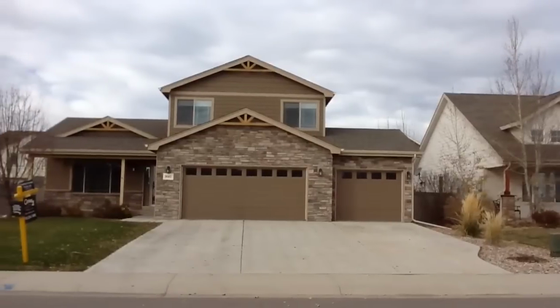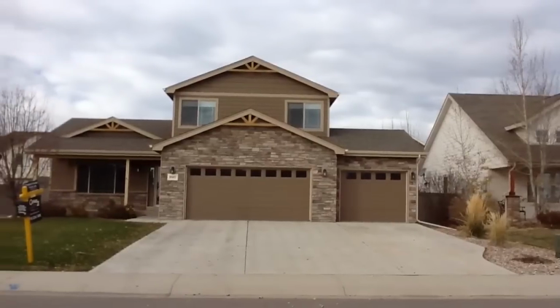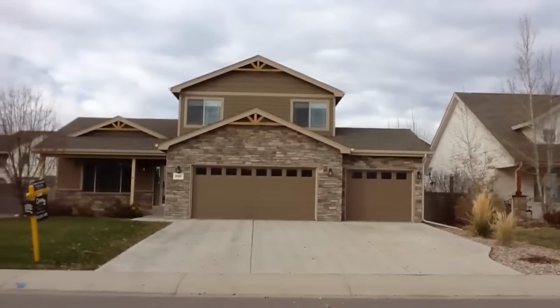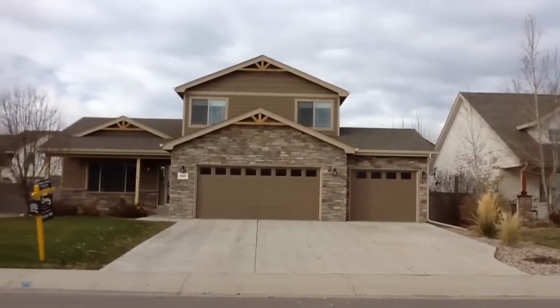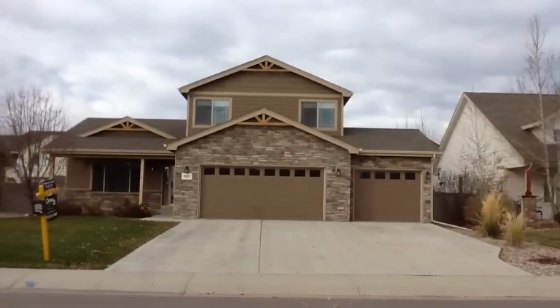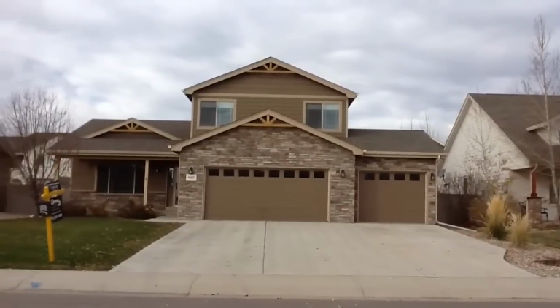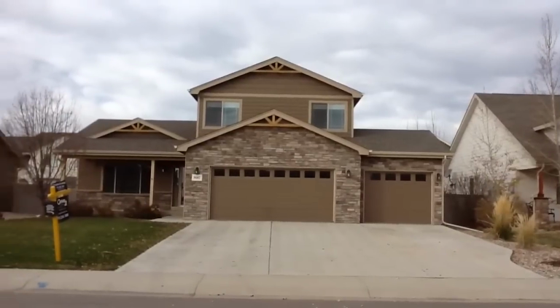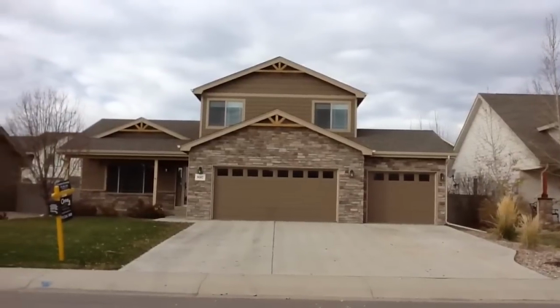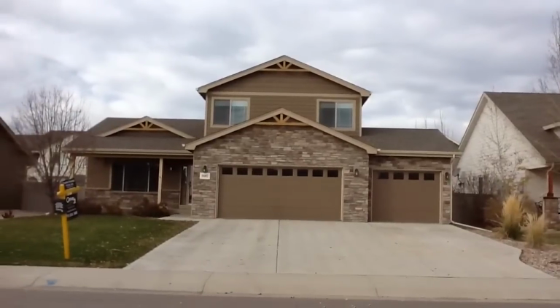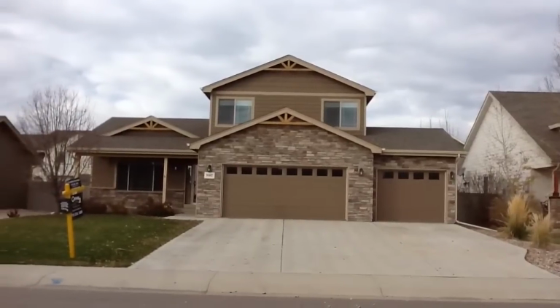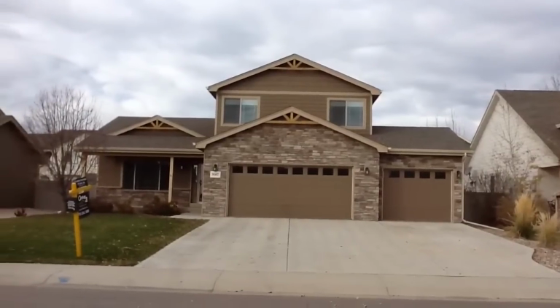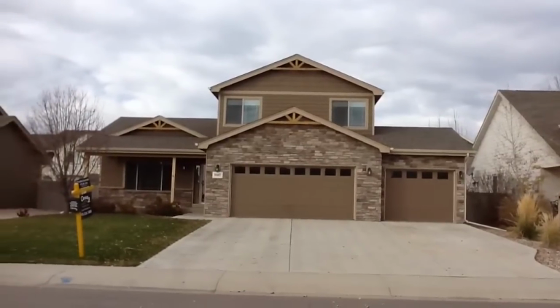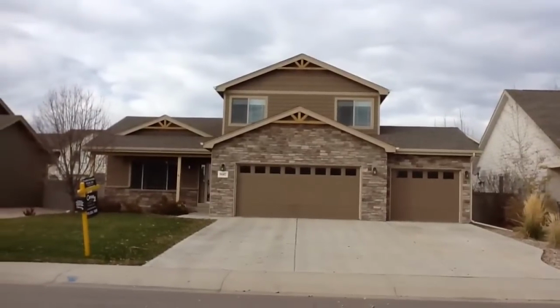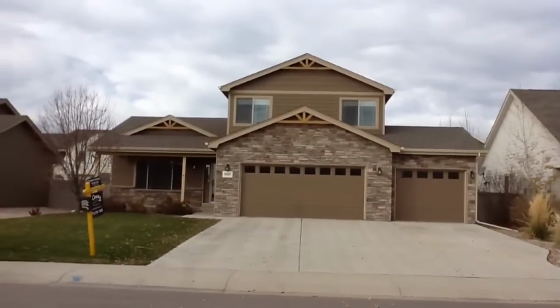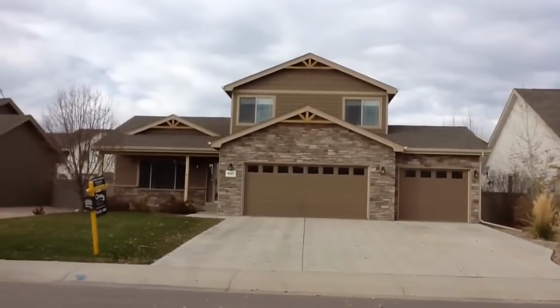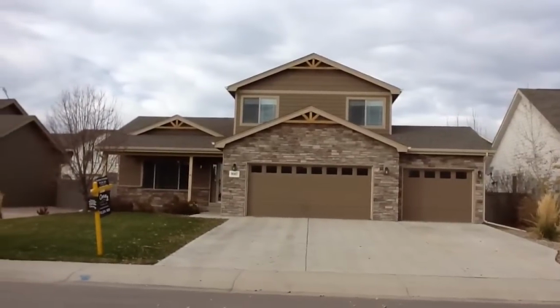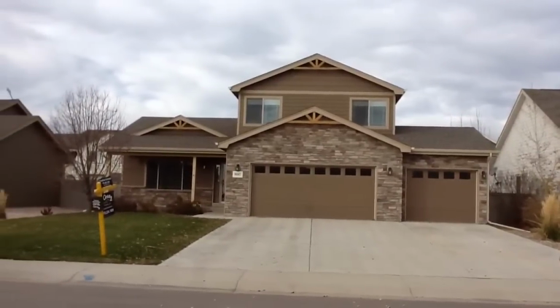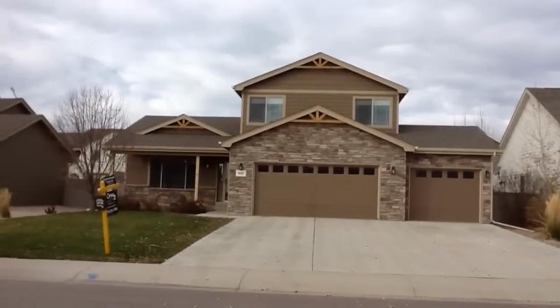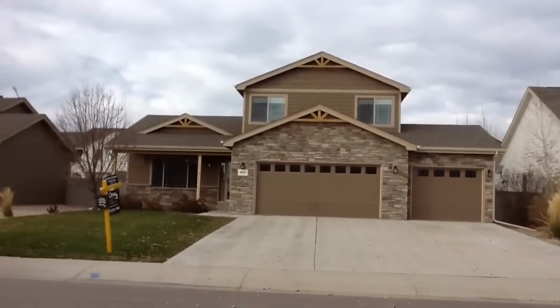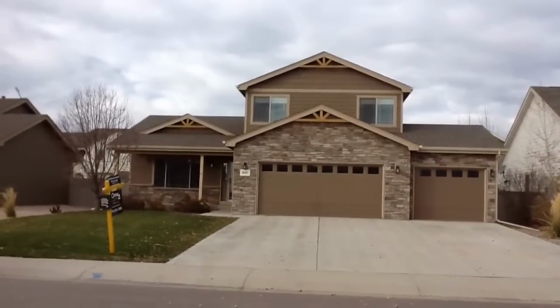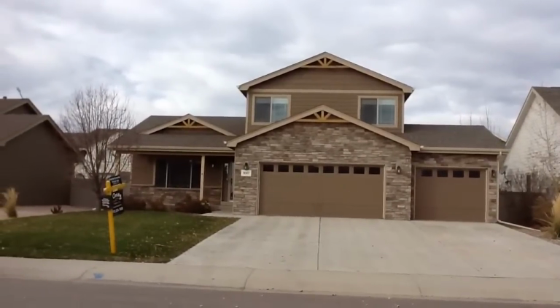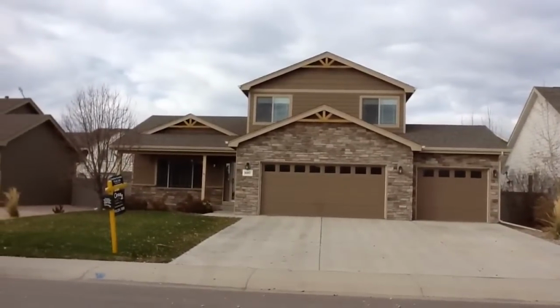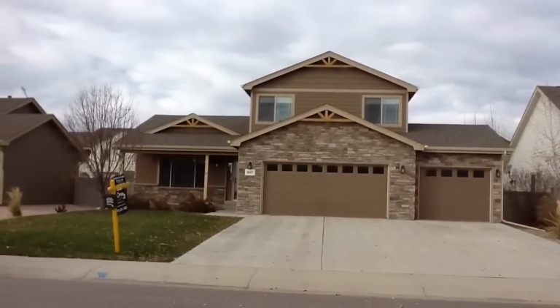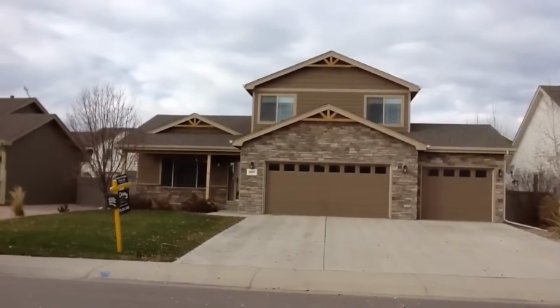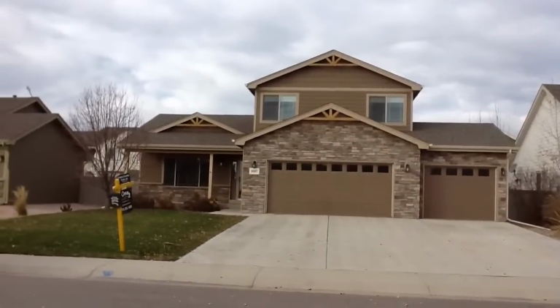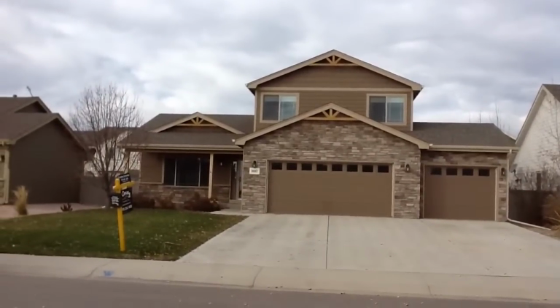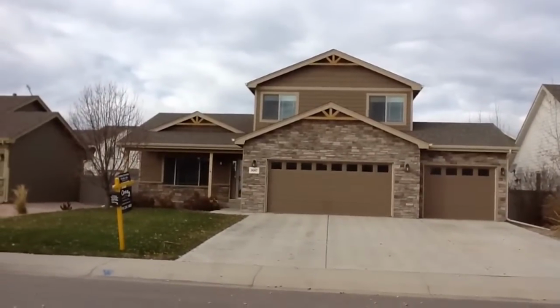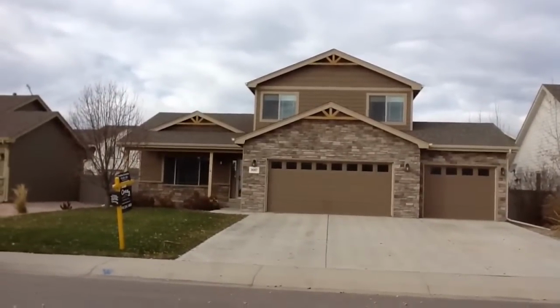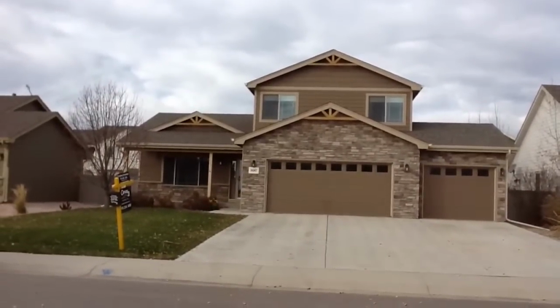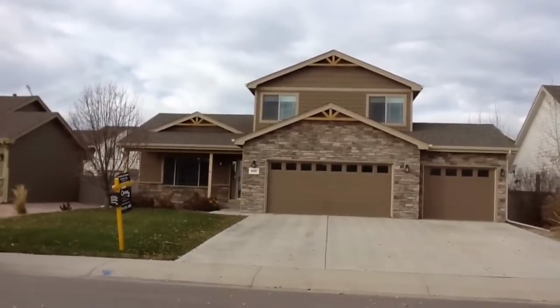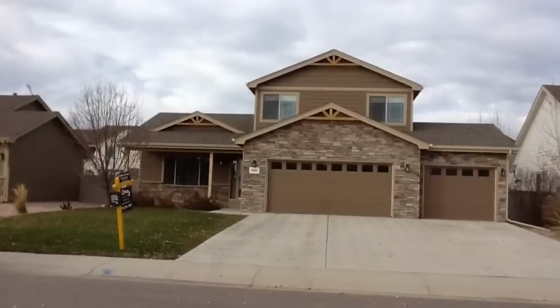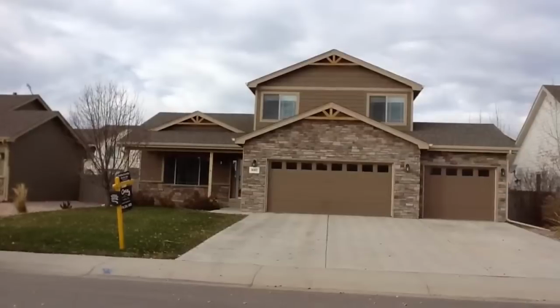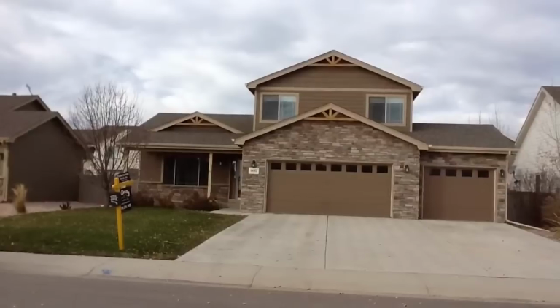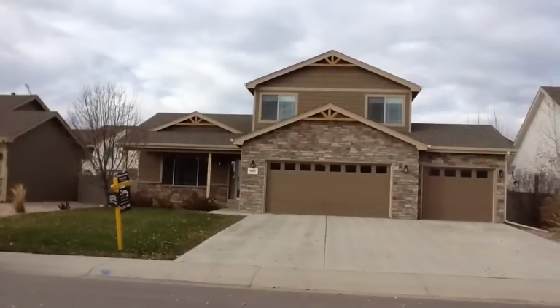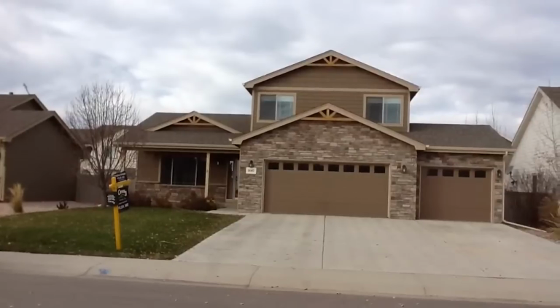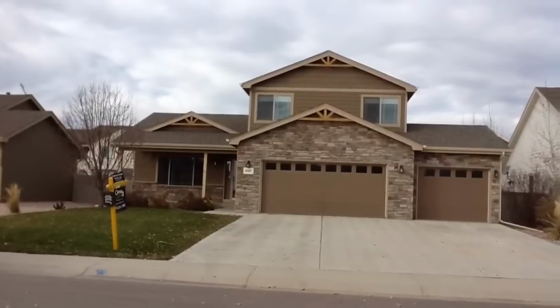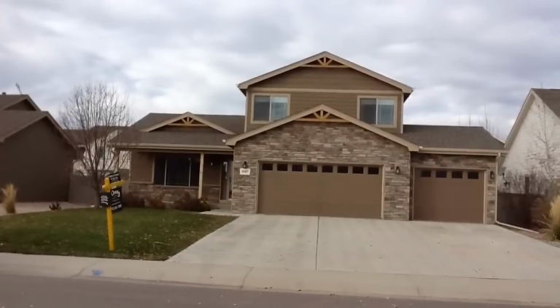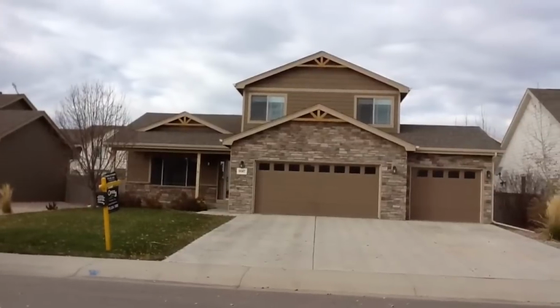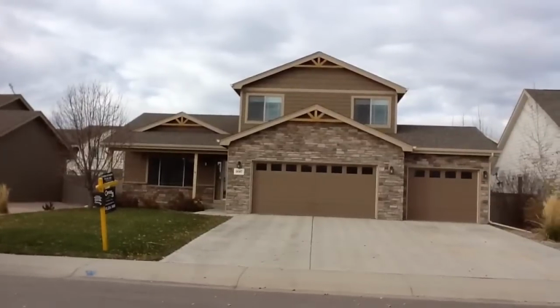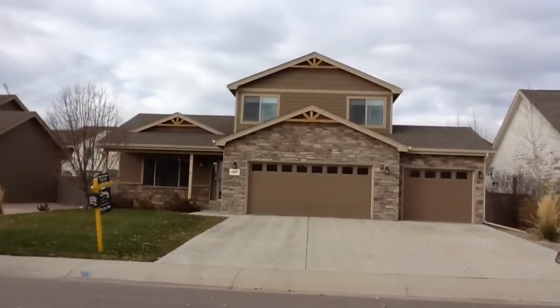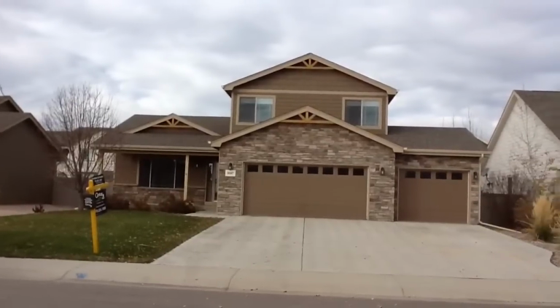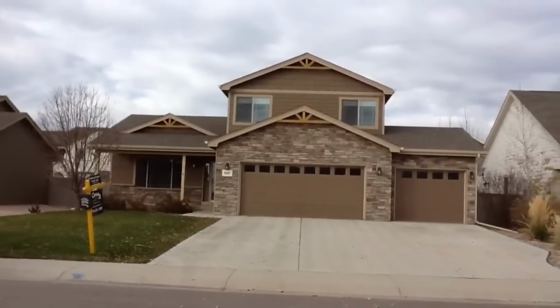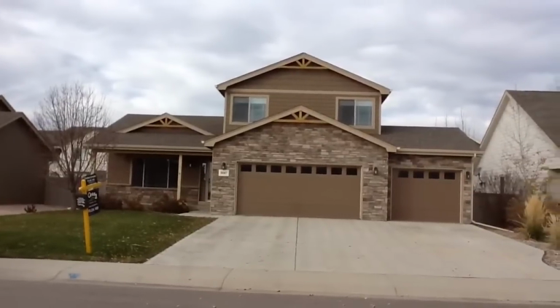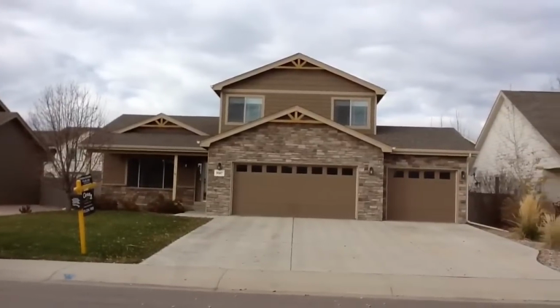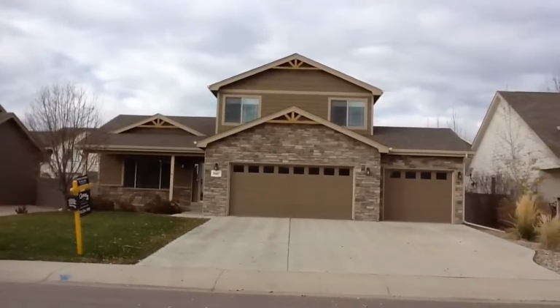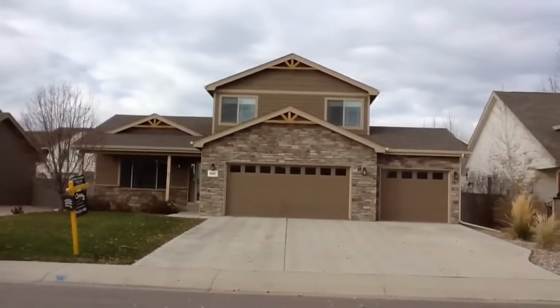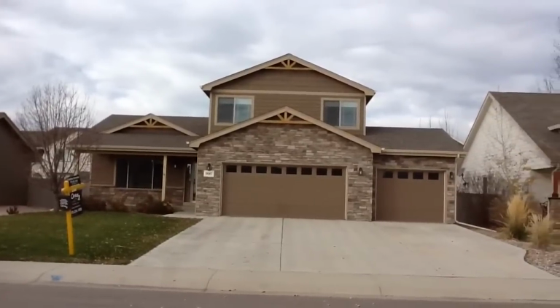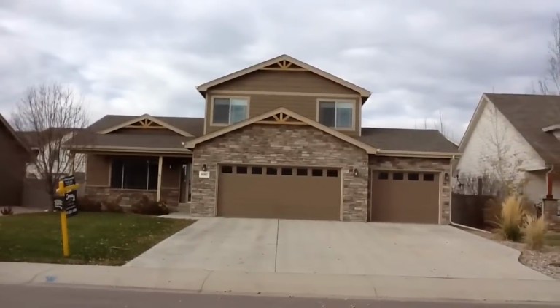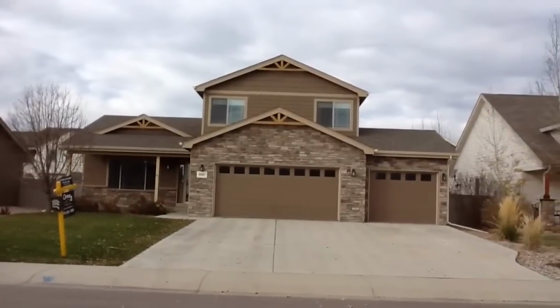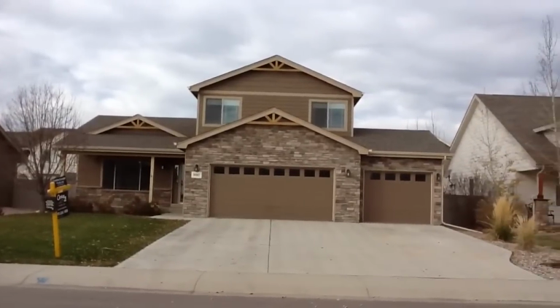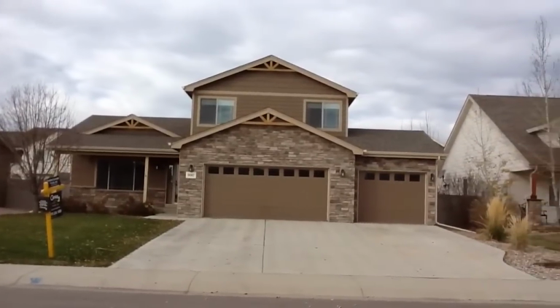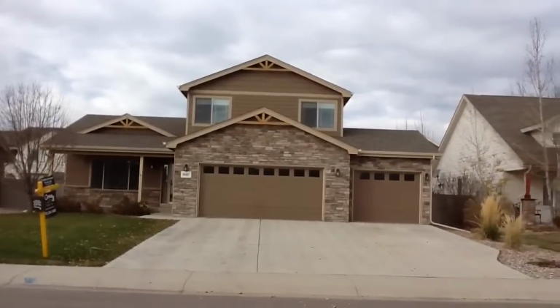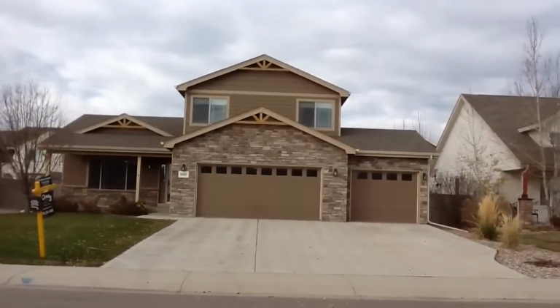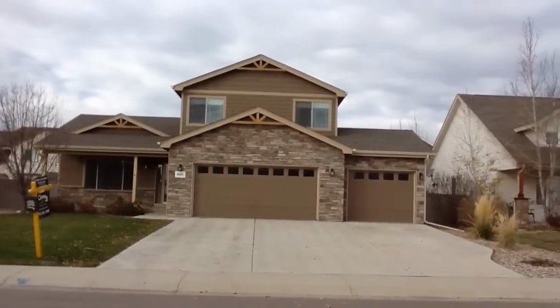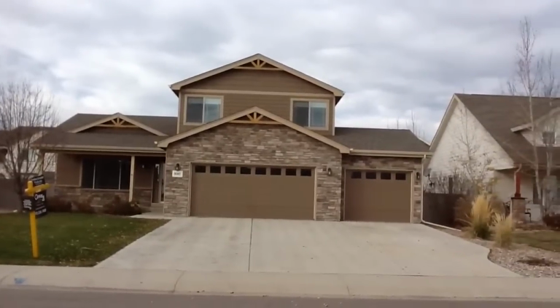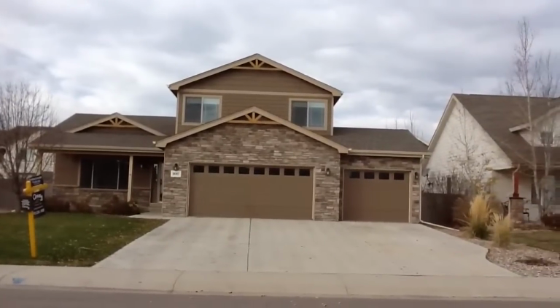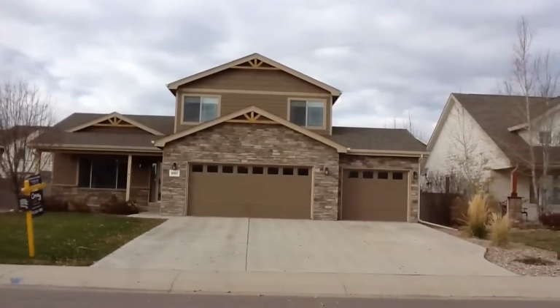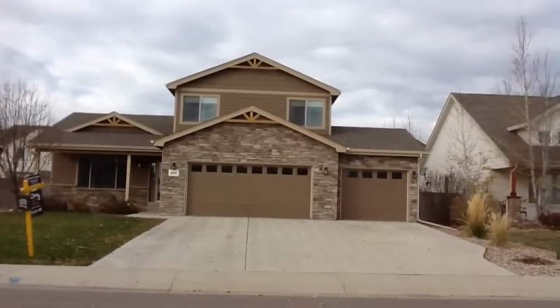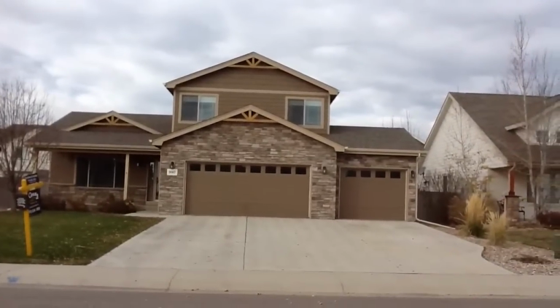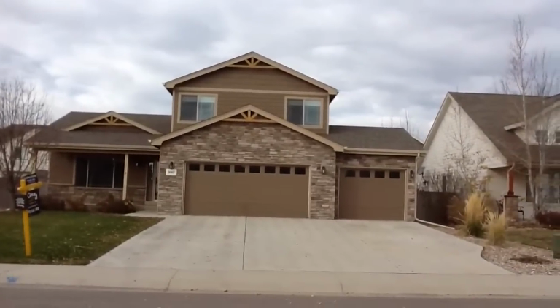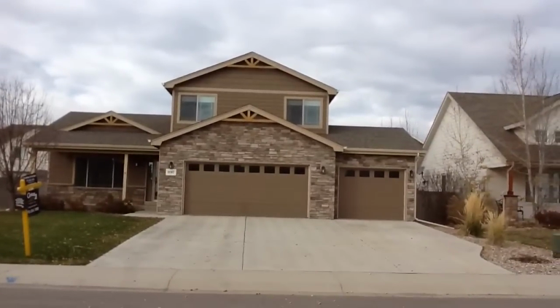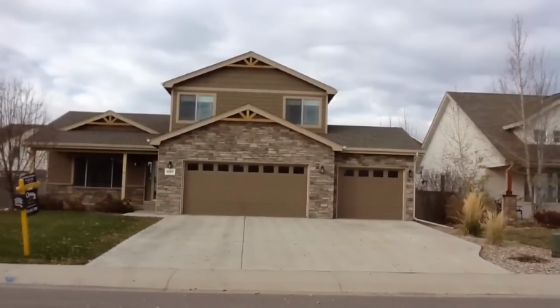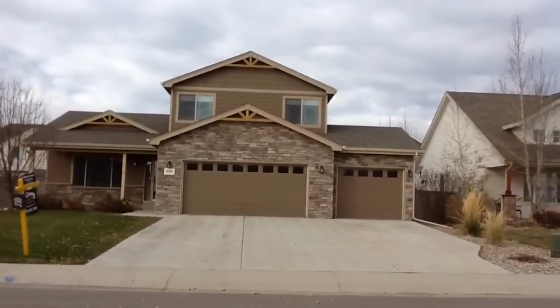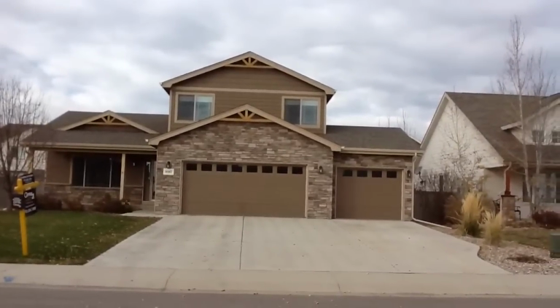Hi, my name is Christine Schneider and I'm with Century 21 Humple. I'd like to invite you to take a look at my listing at 9087 Smoke Signal Way, Wellington, Colorado.